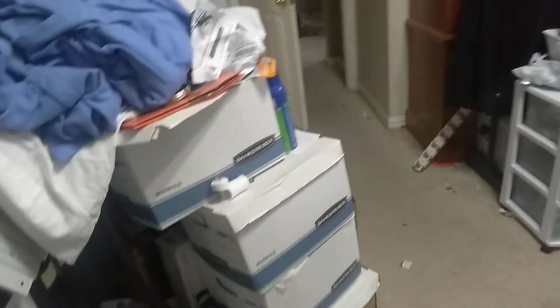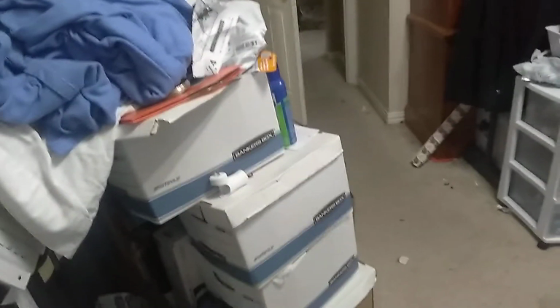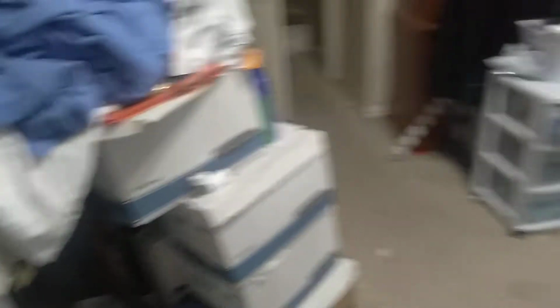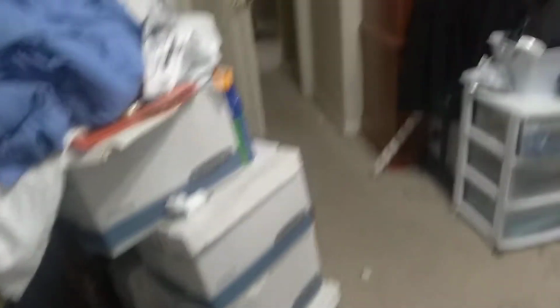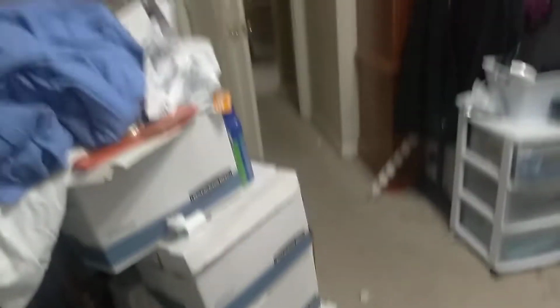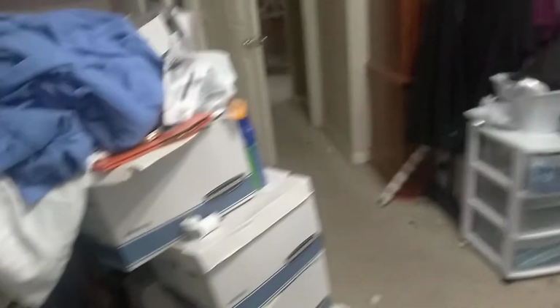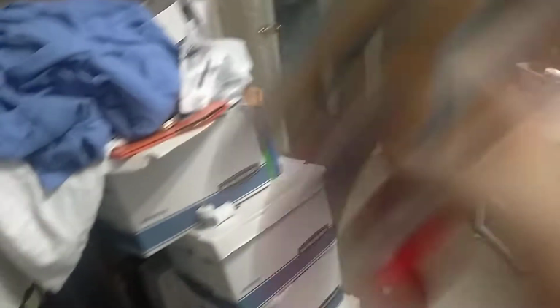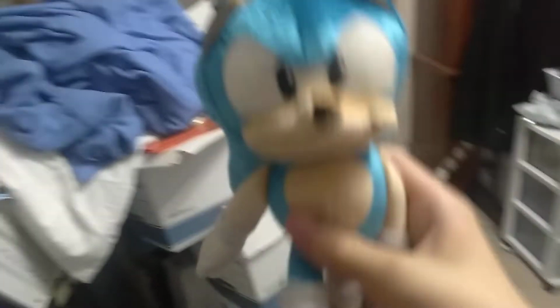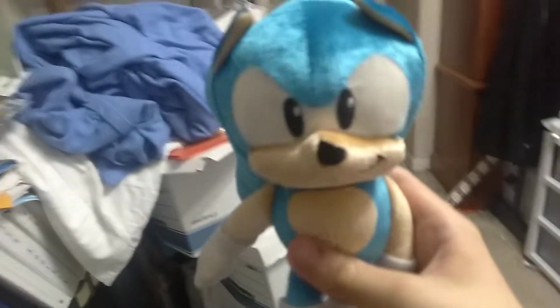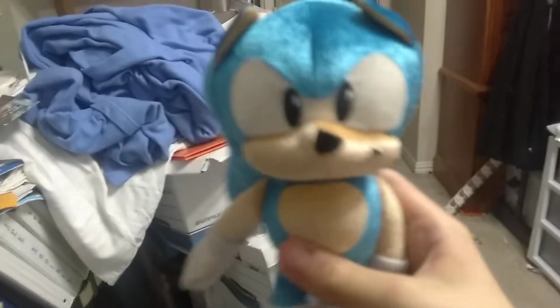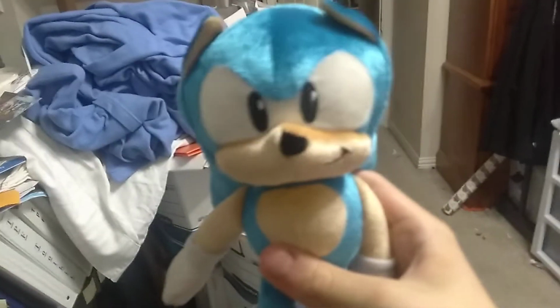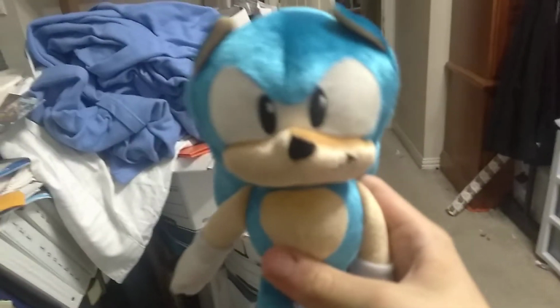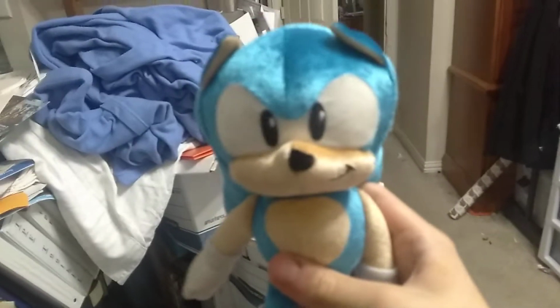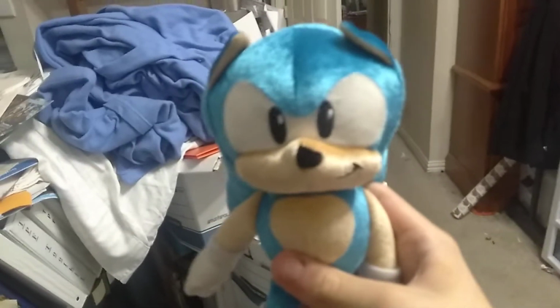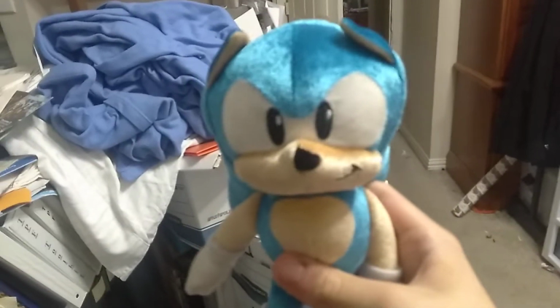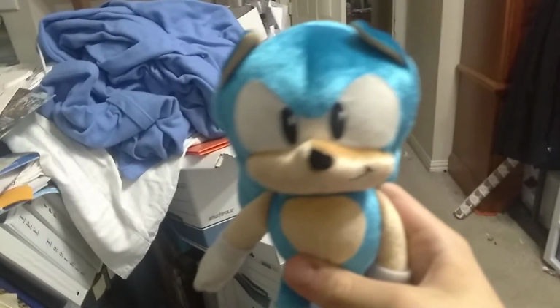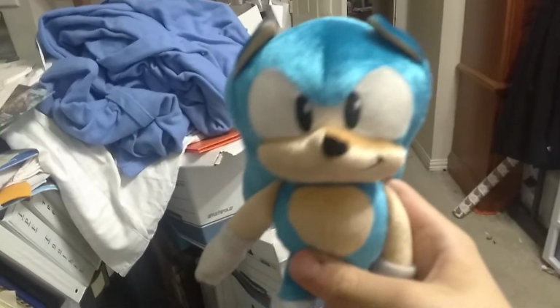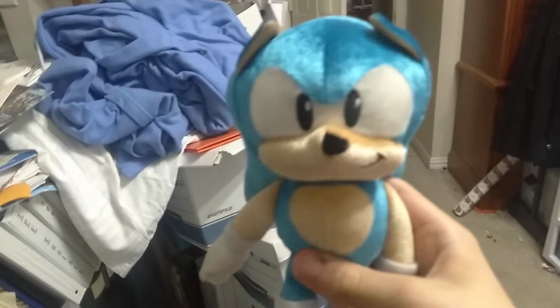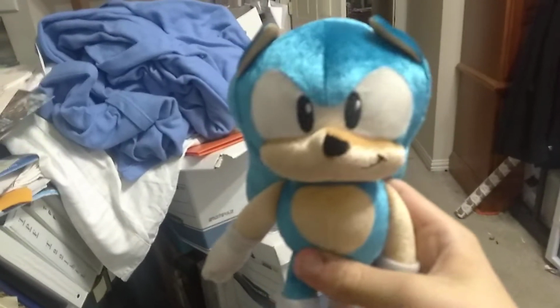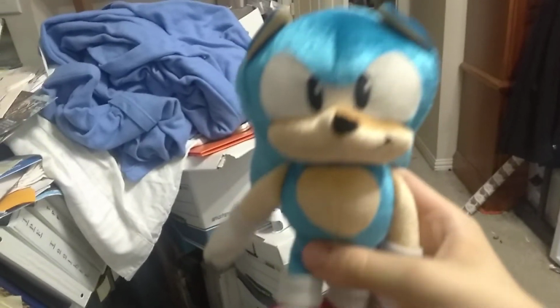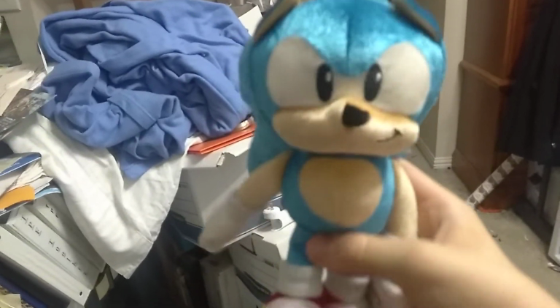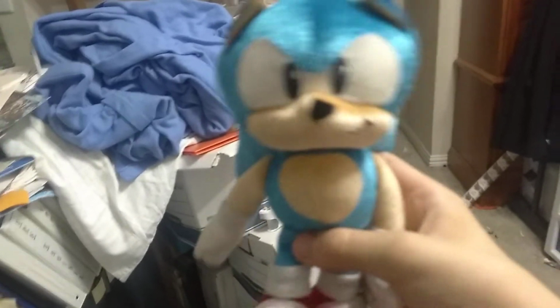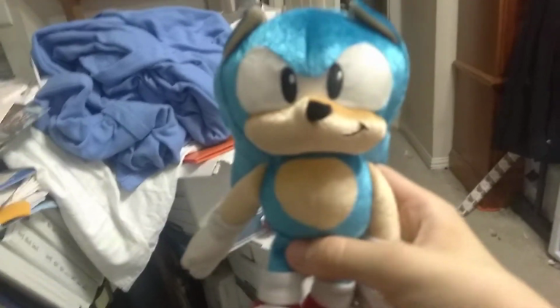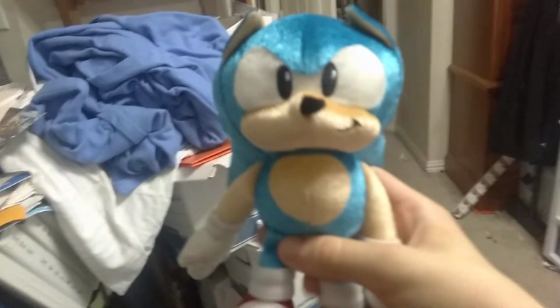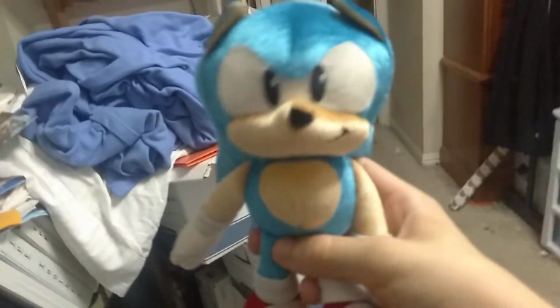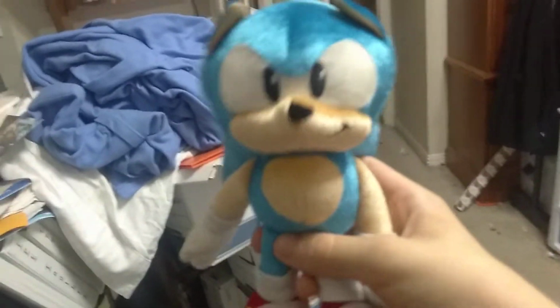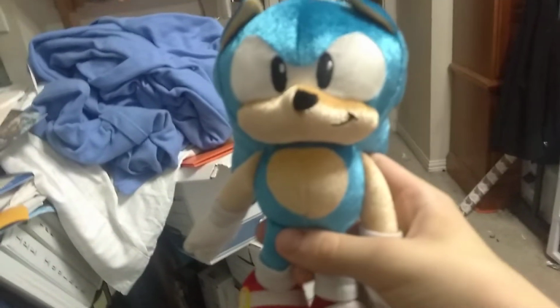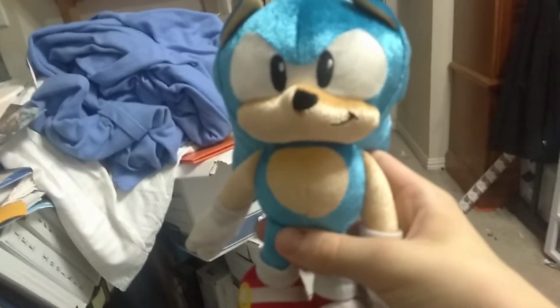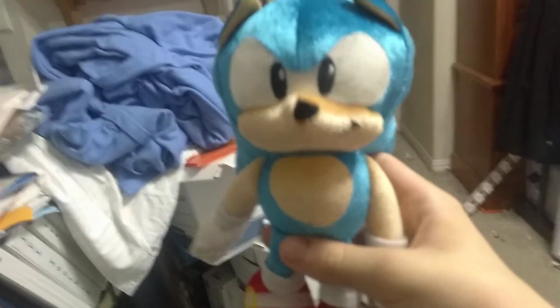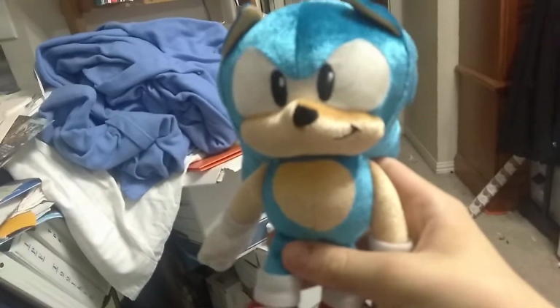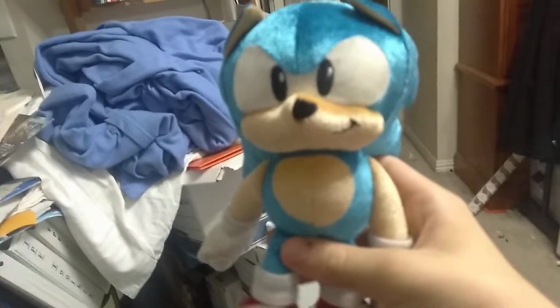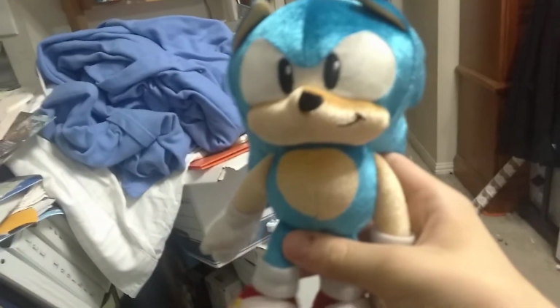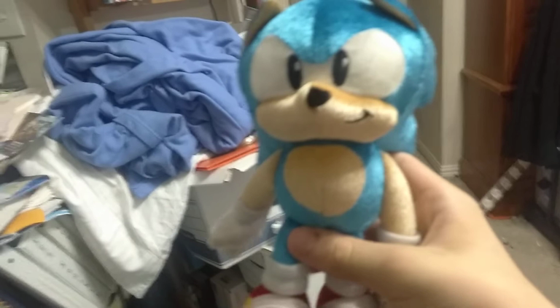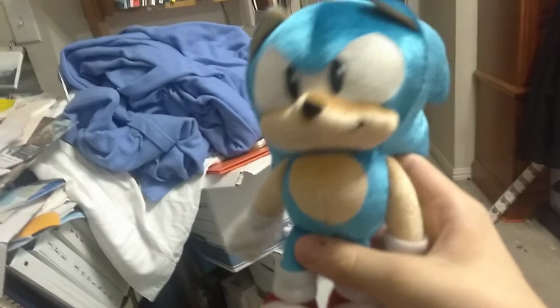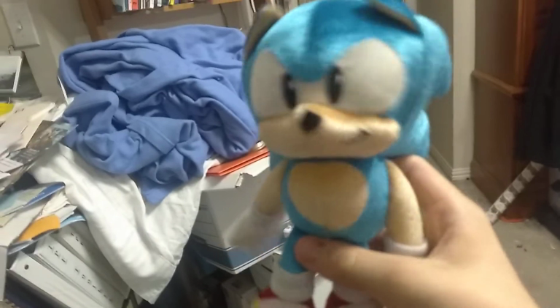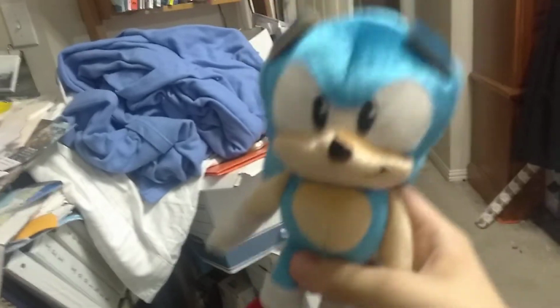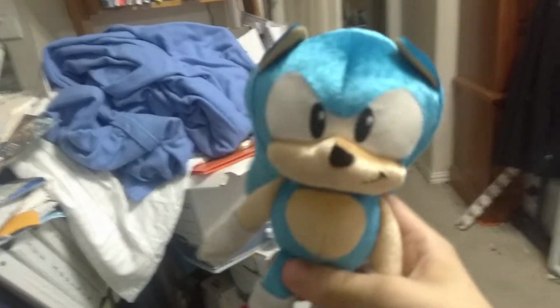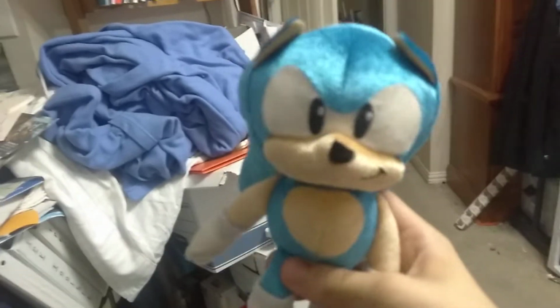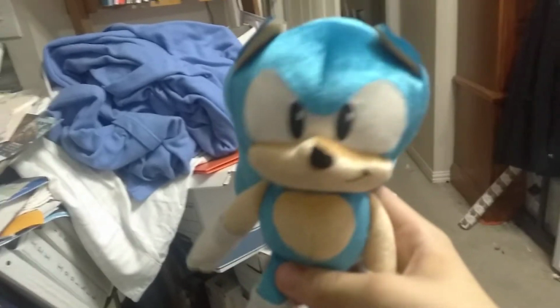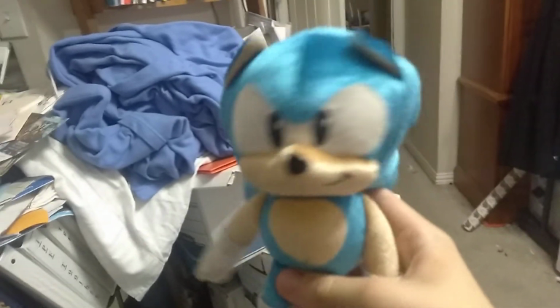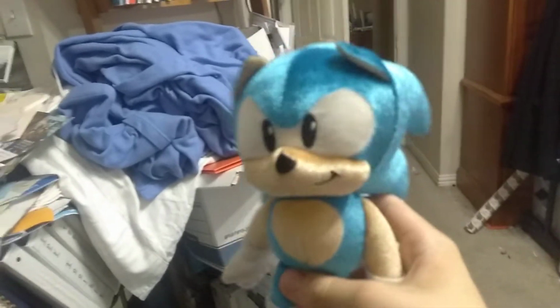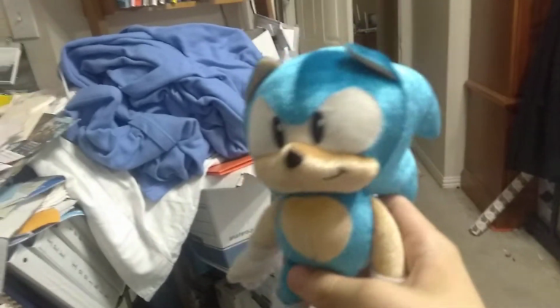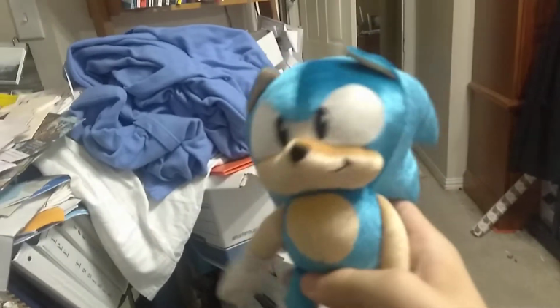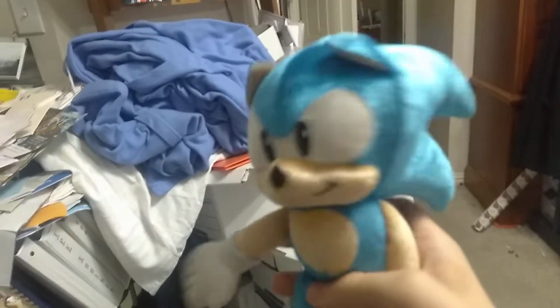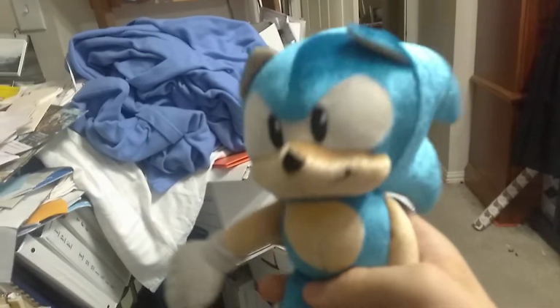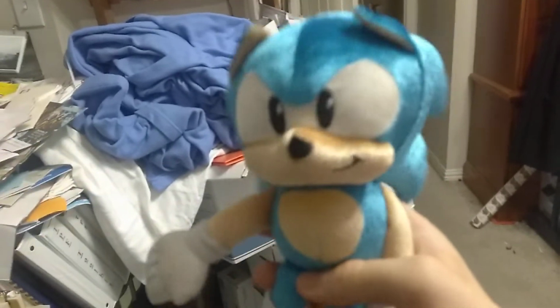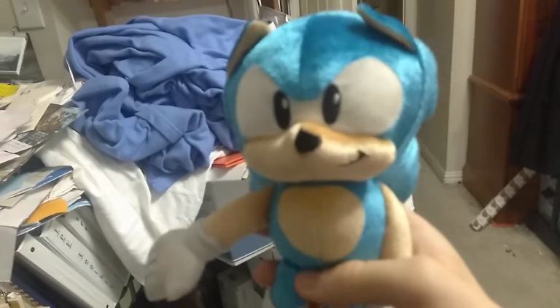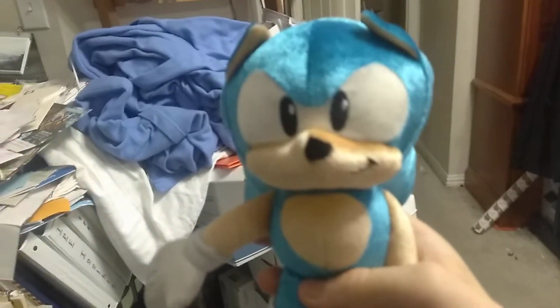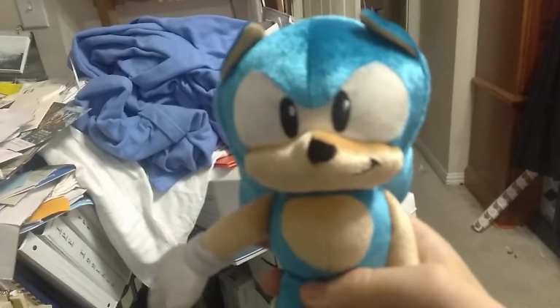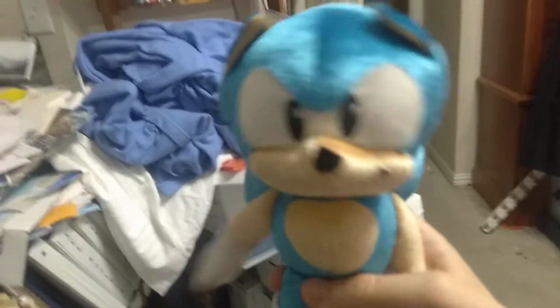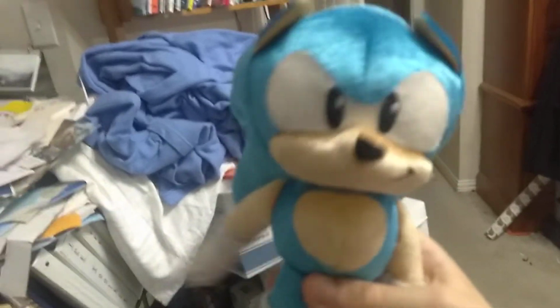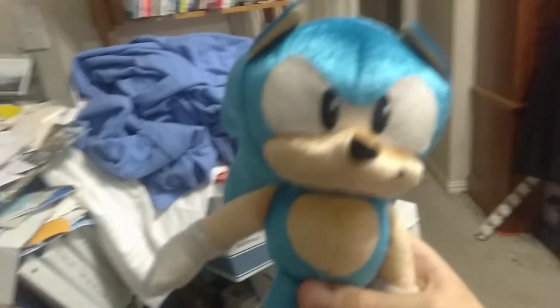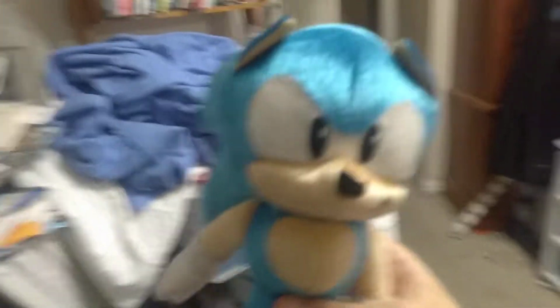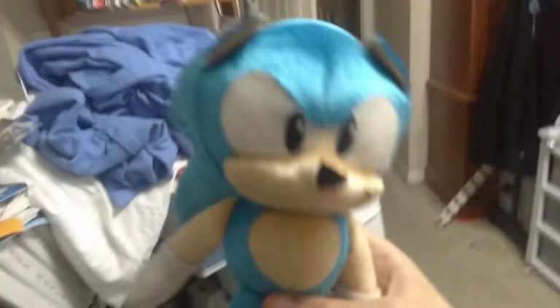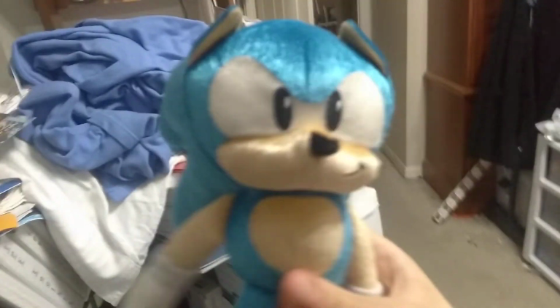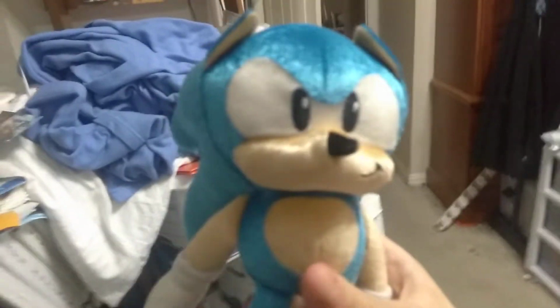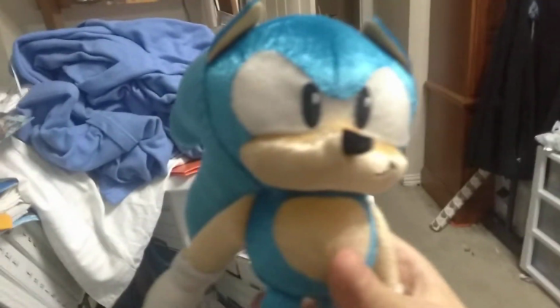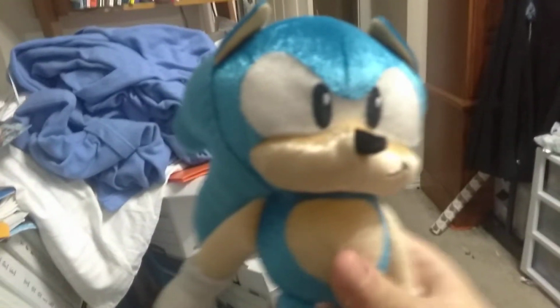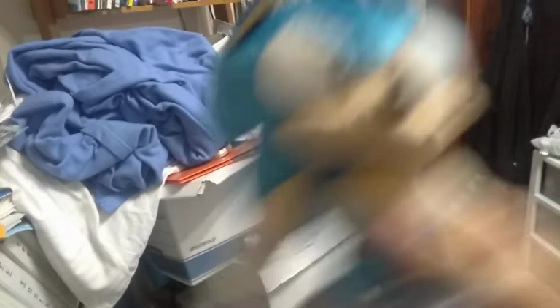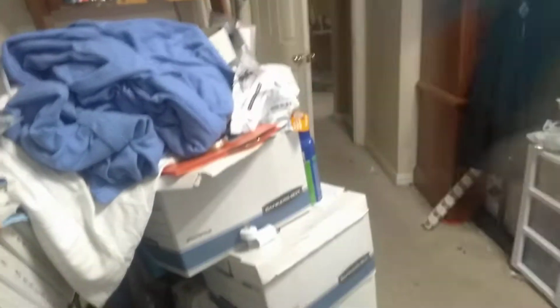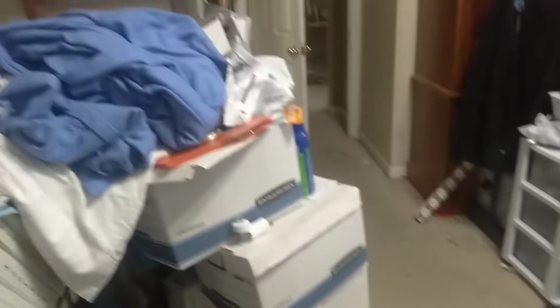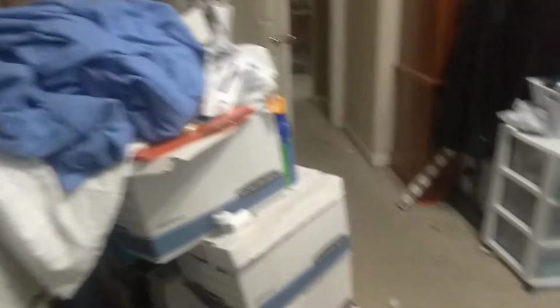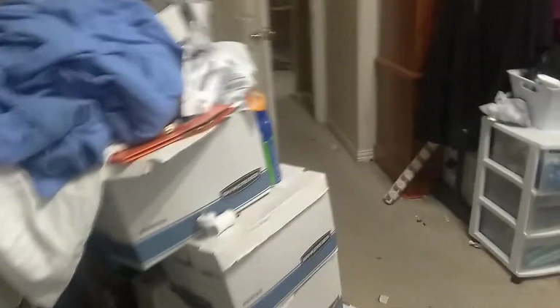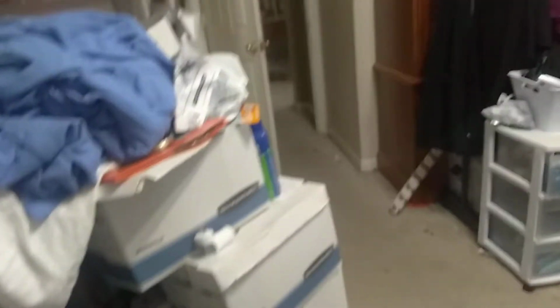we got the 25th anniversary classic Sonic plush. And yes, this is a factory recheck, which I honestly don't care.